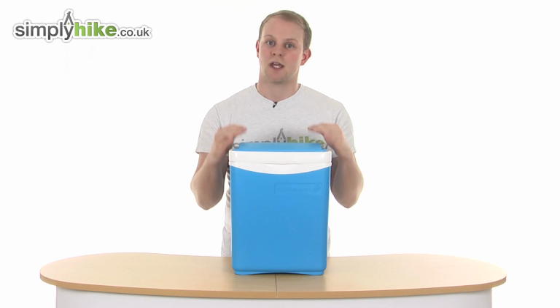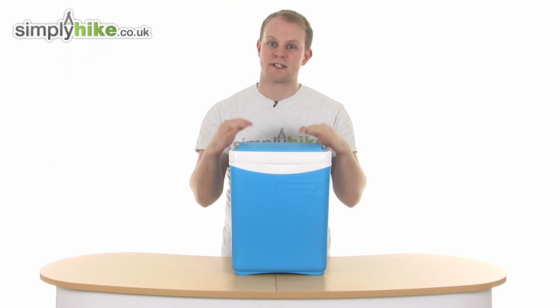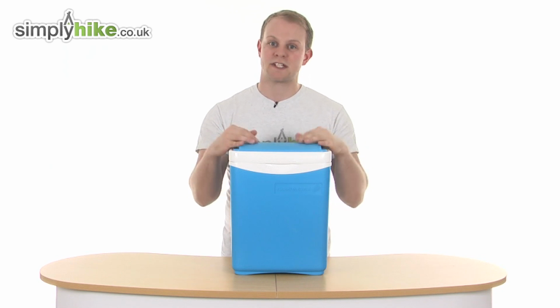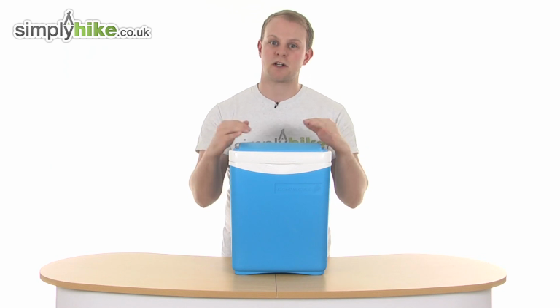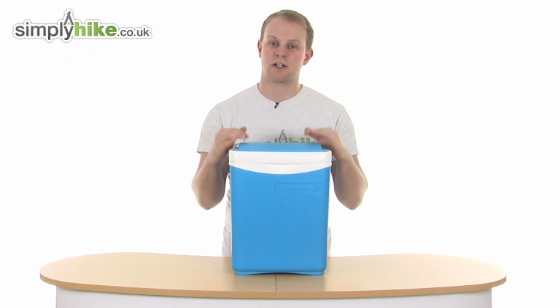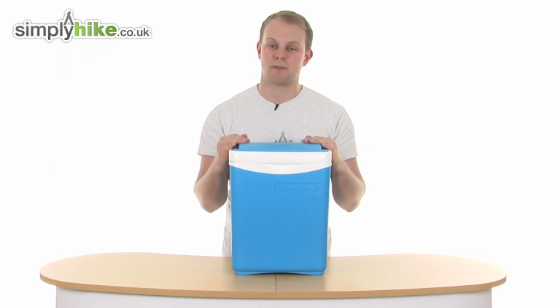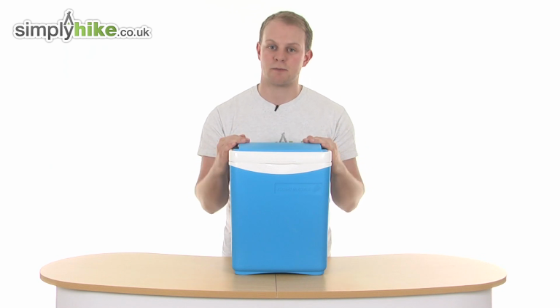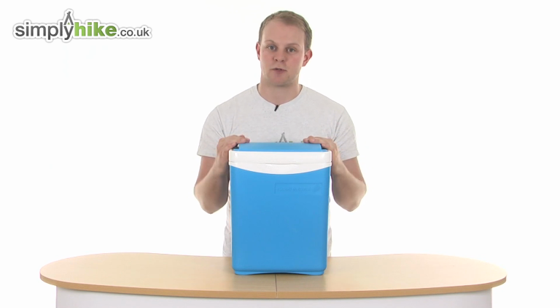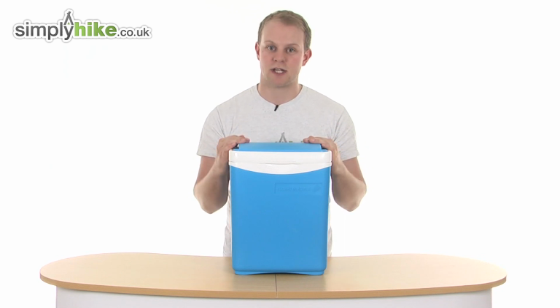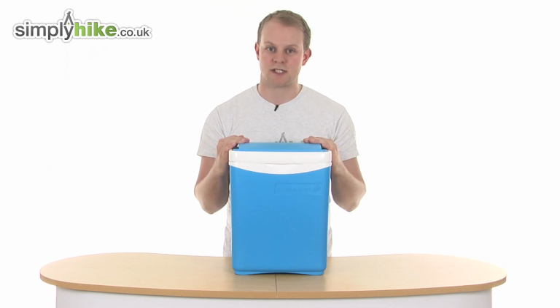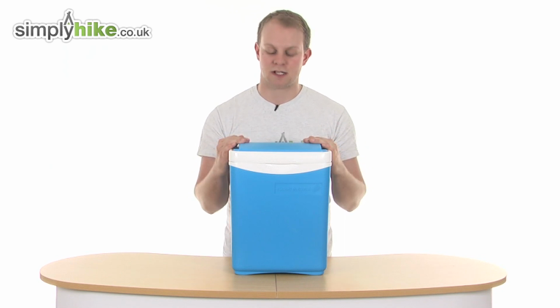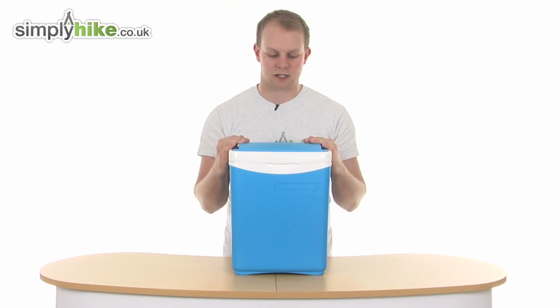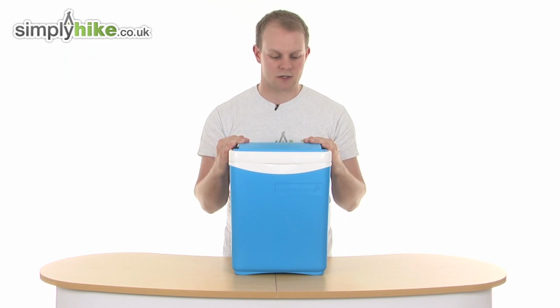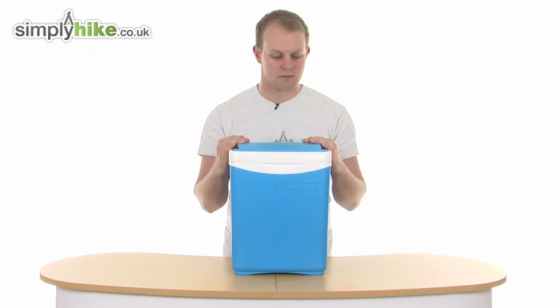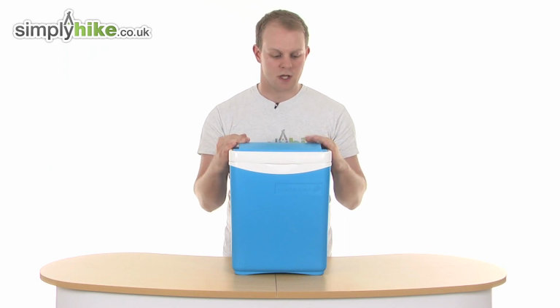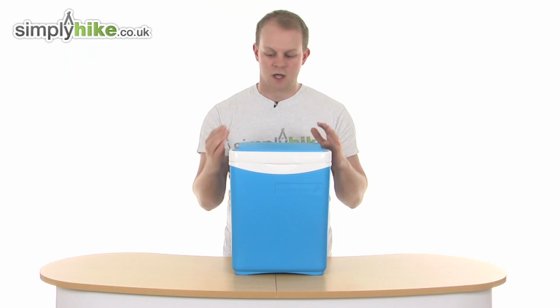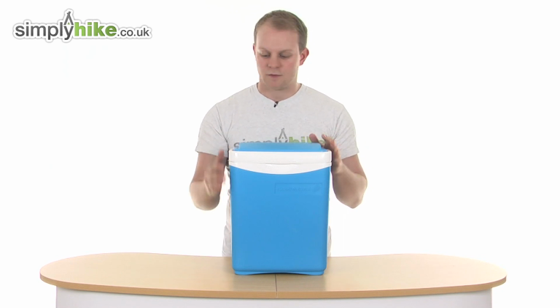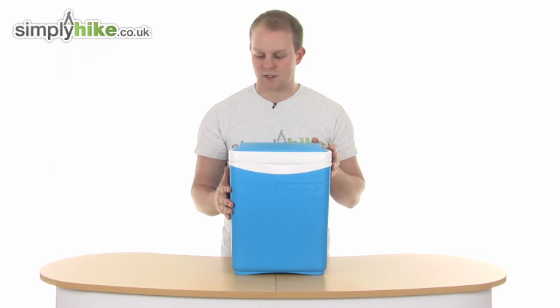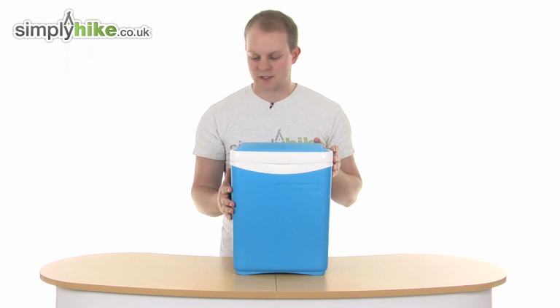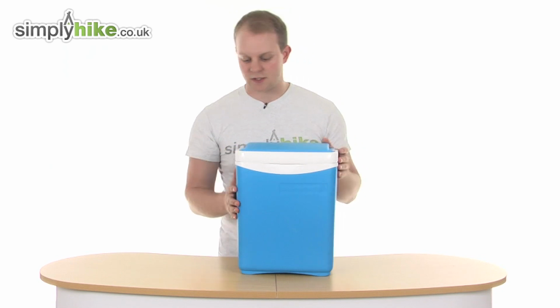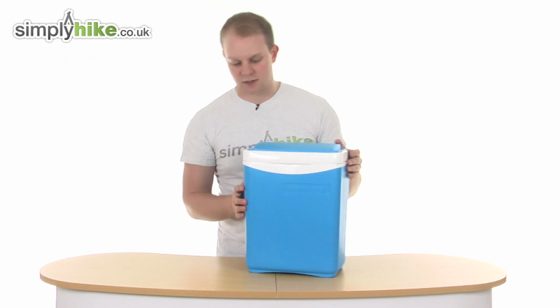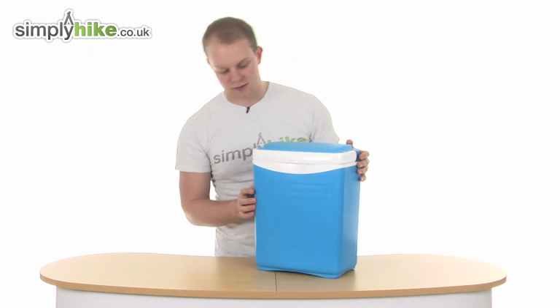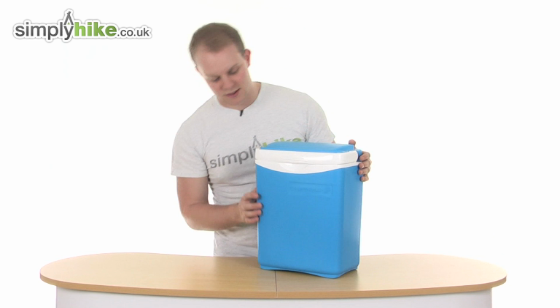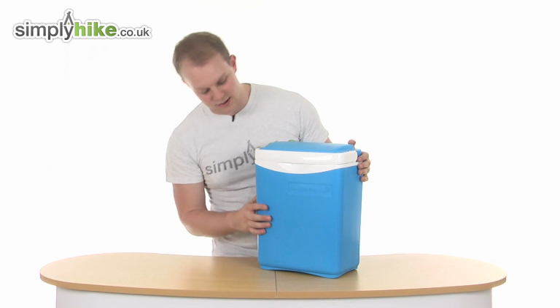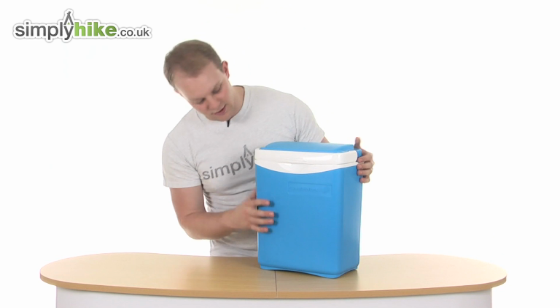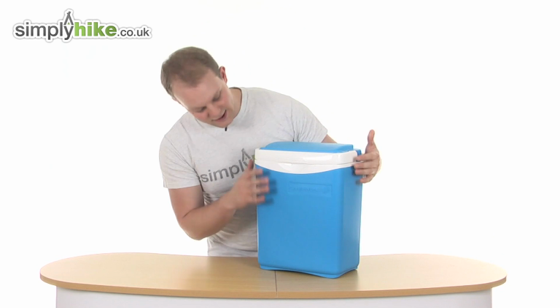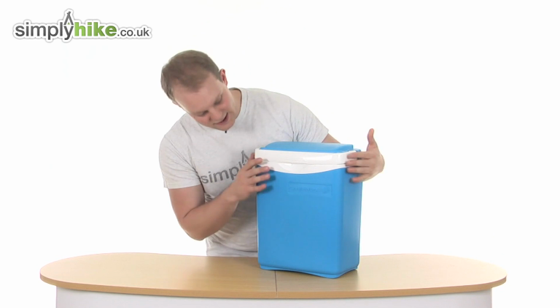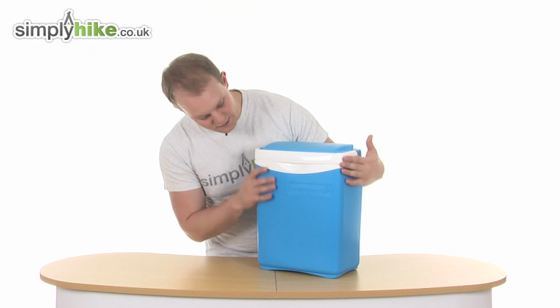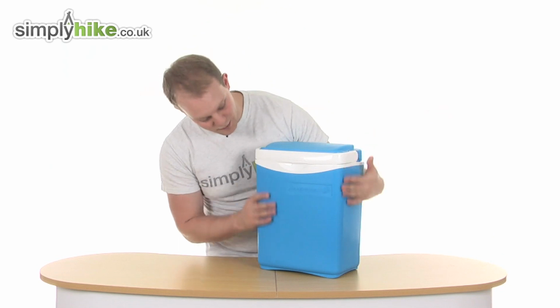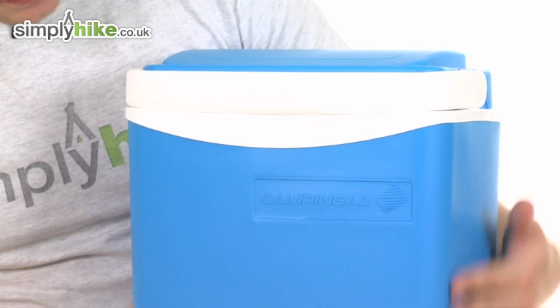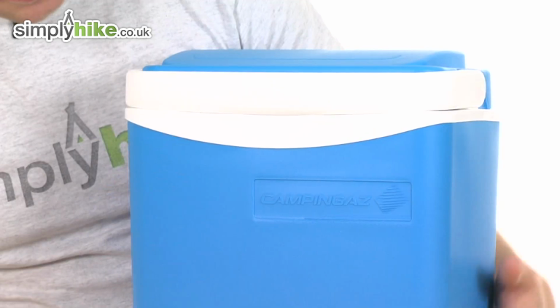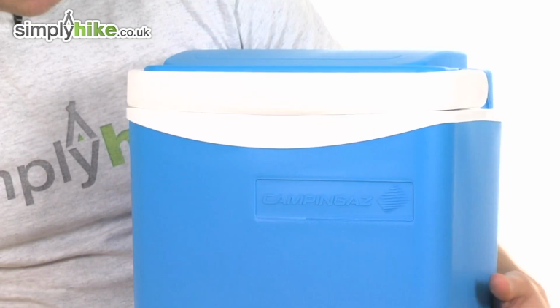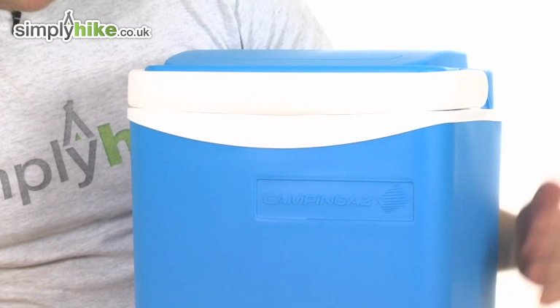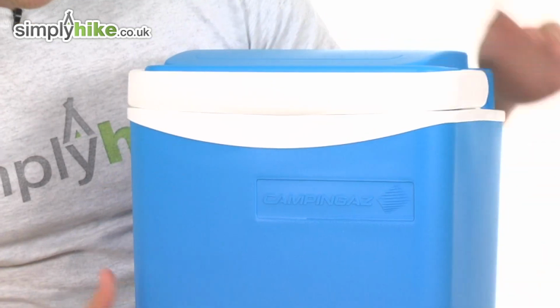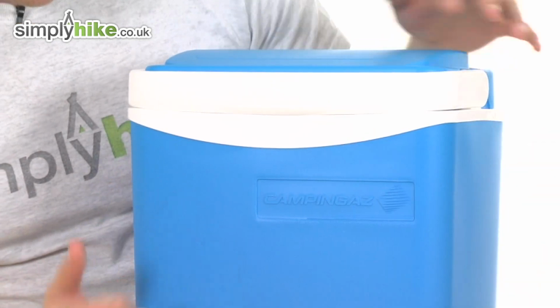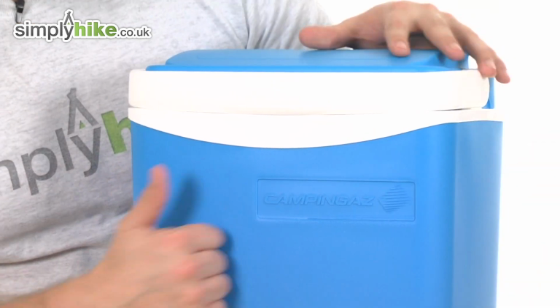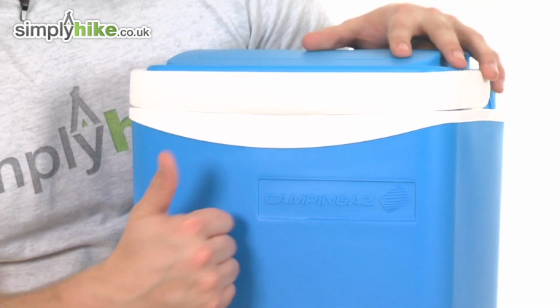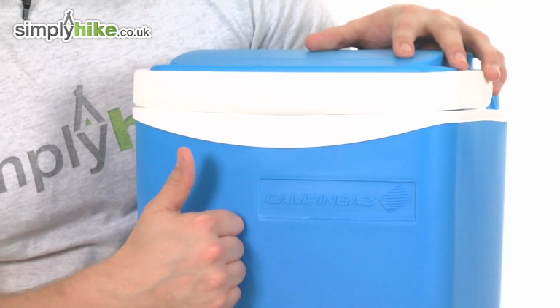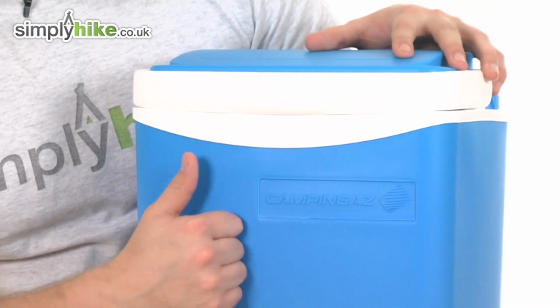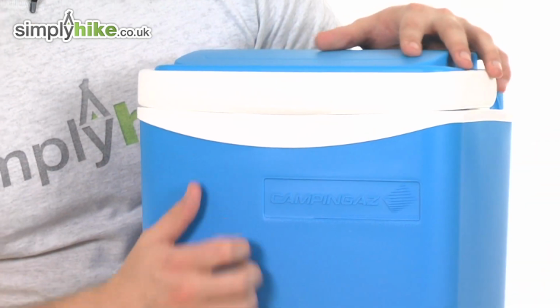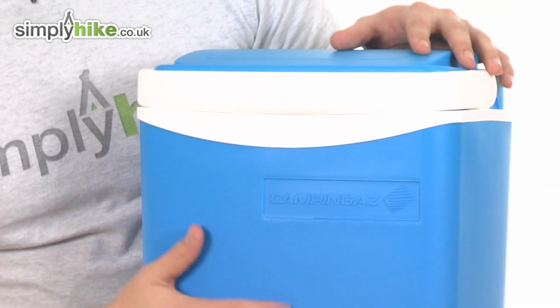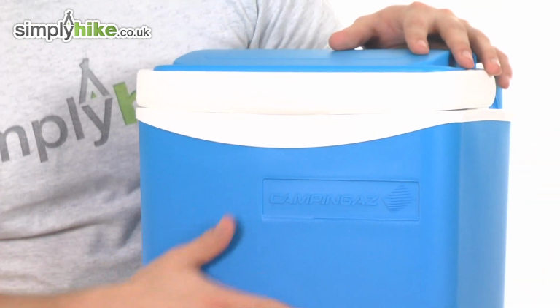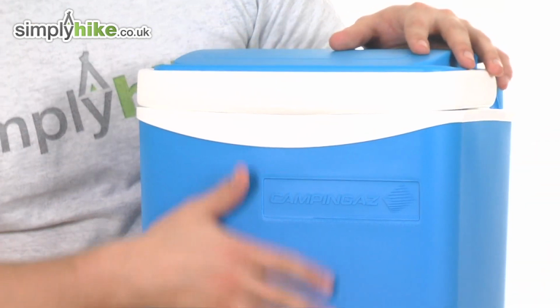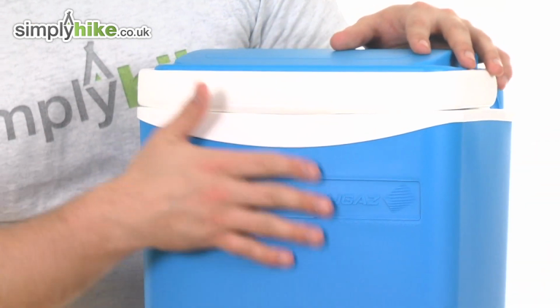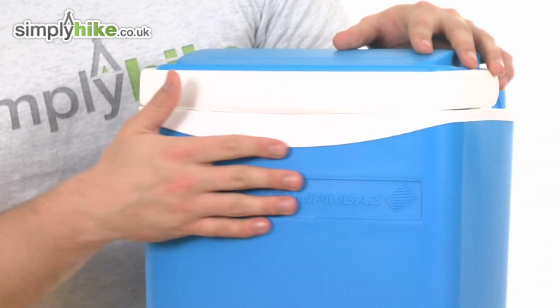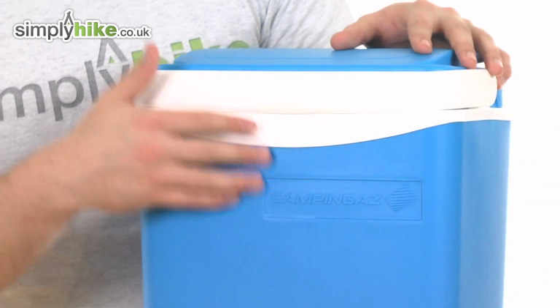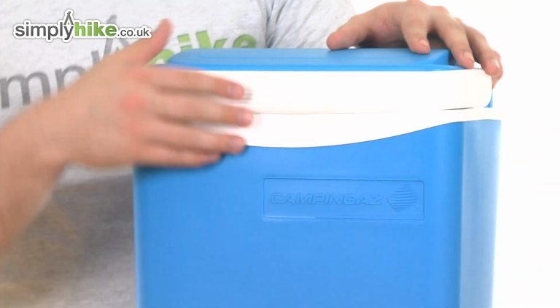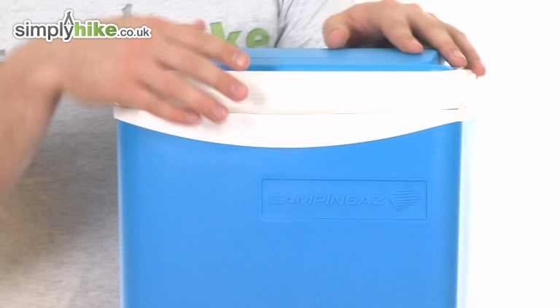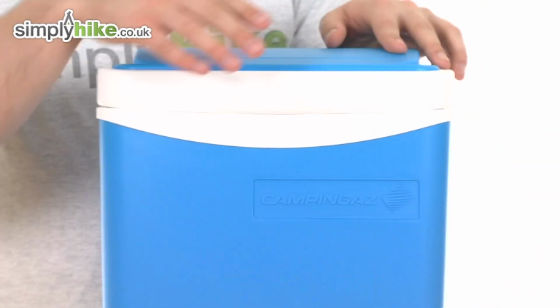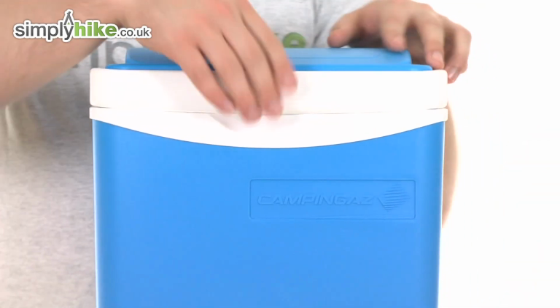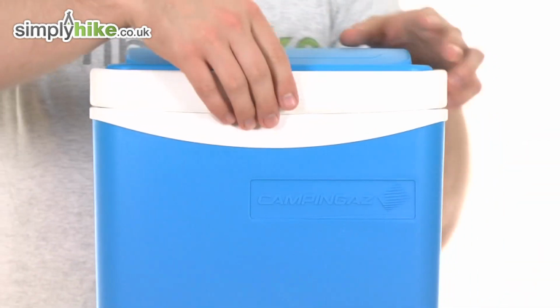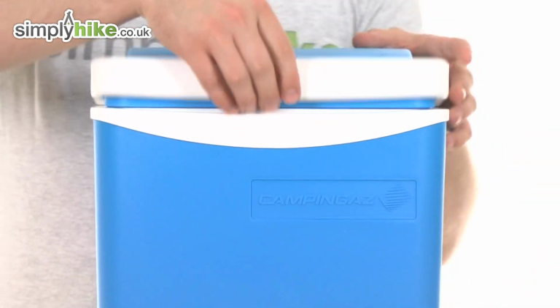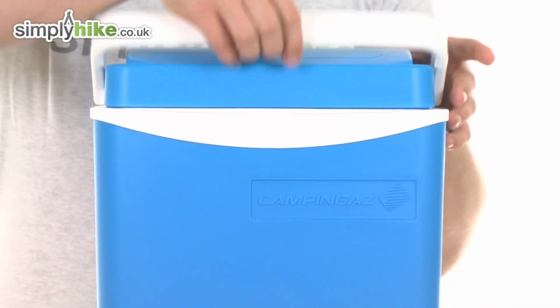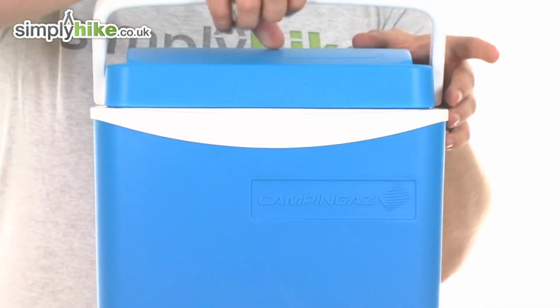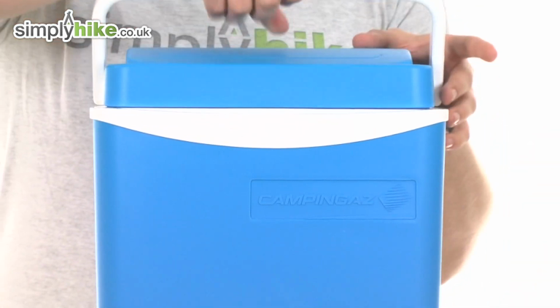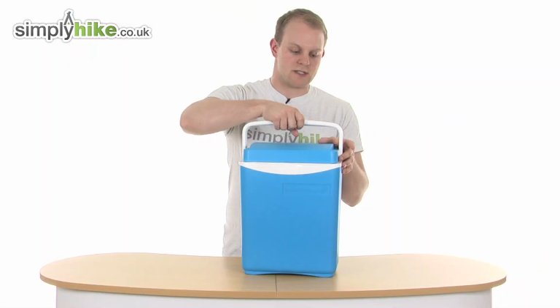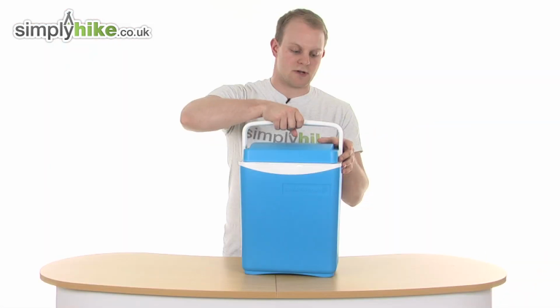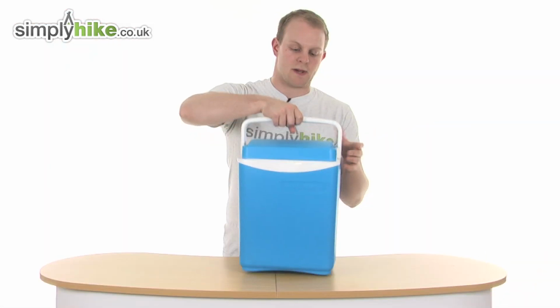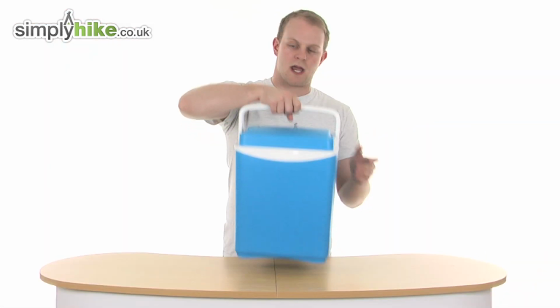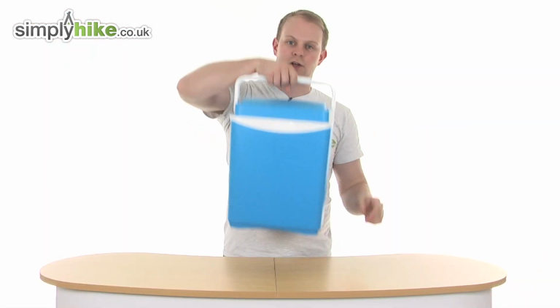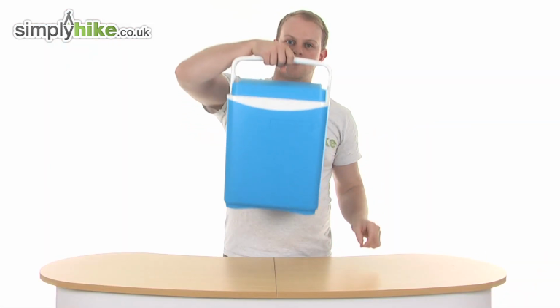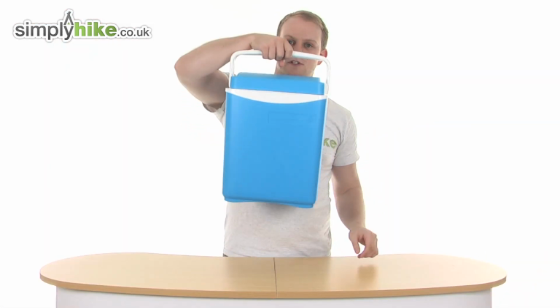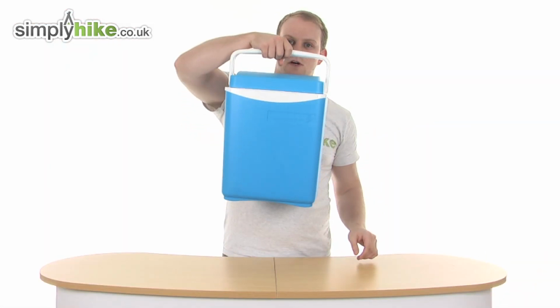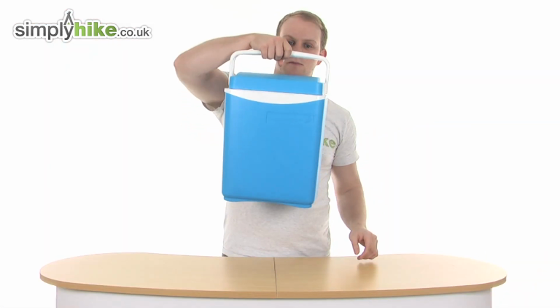Let's take a look in a bit more detail now. First thing you'll notice is a nice simple design, very durable, and it's got an easy grab handle on top.